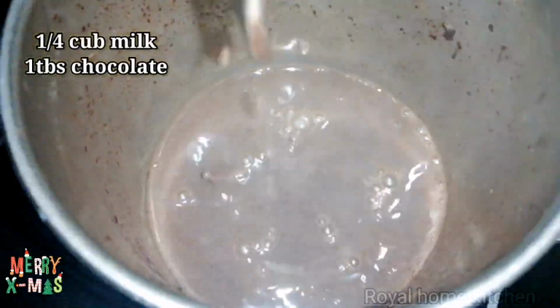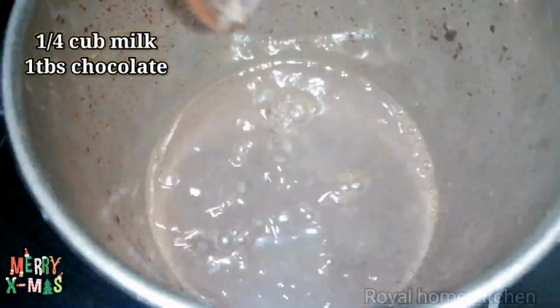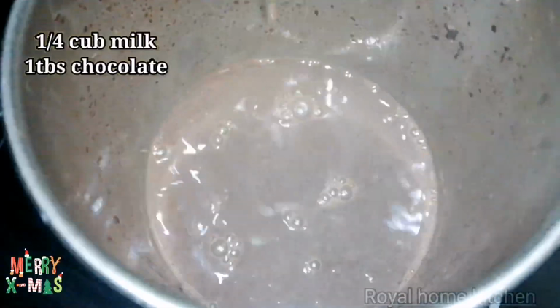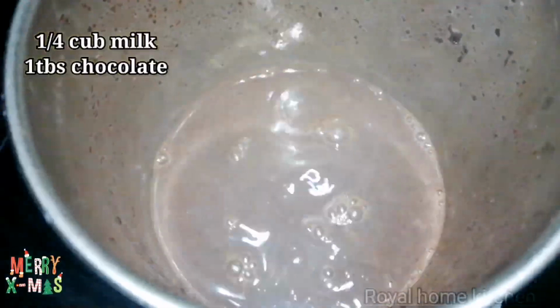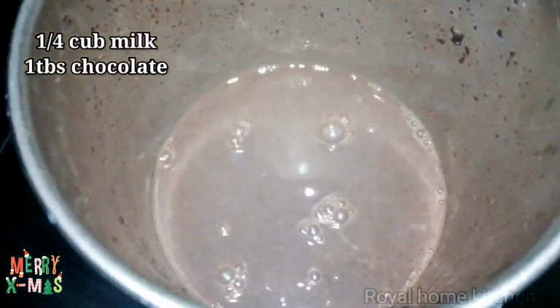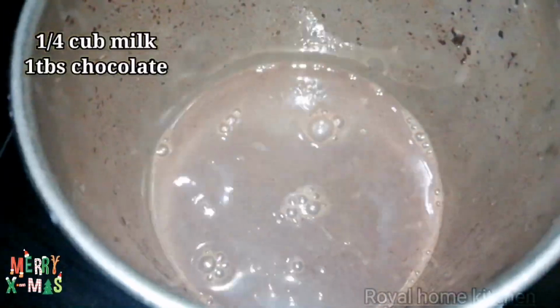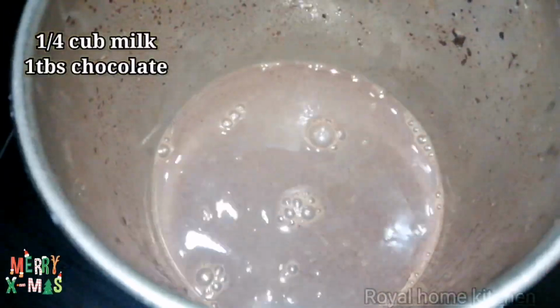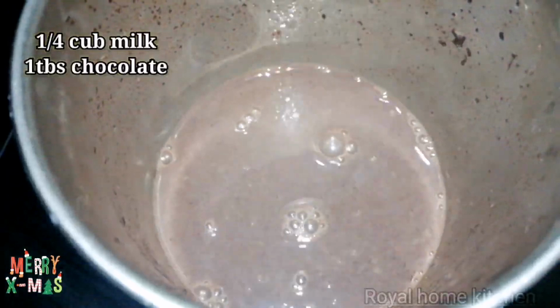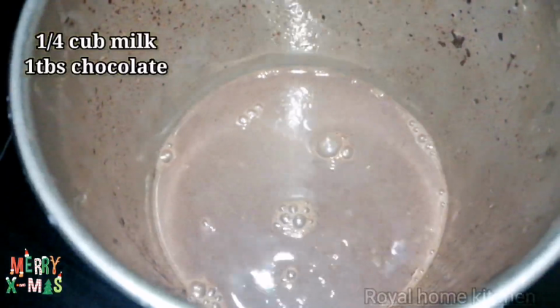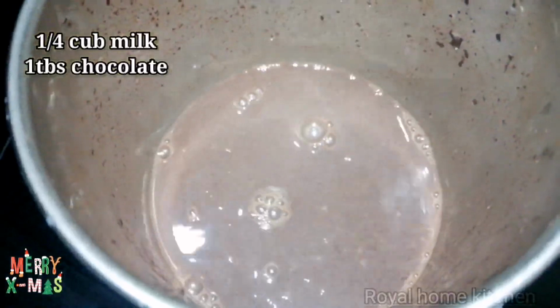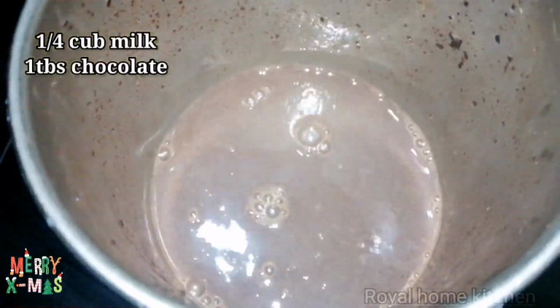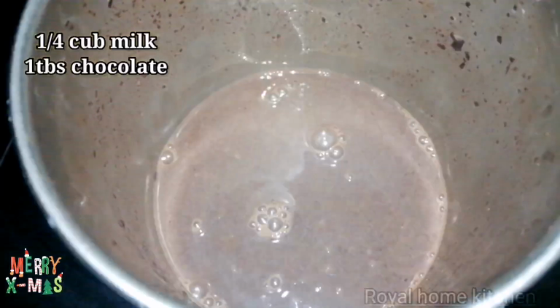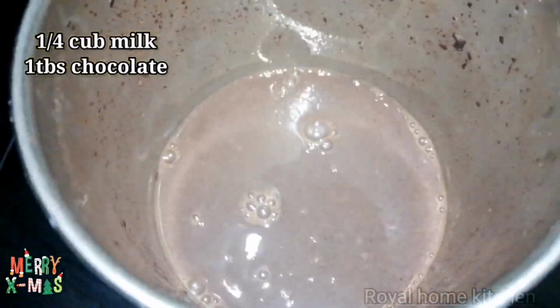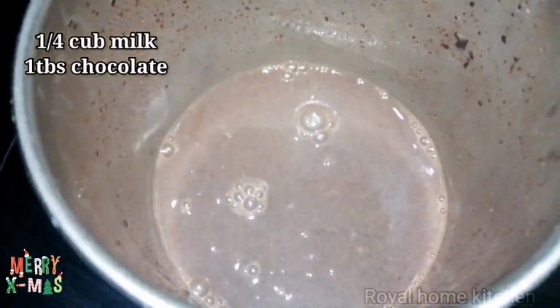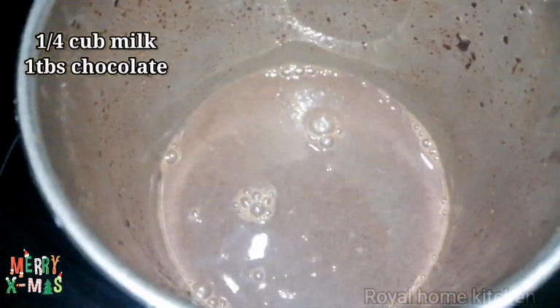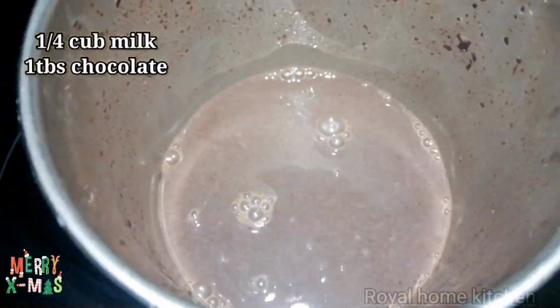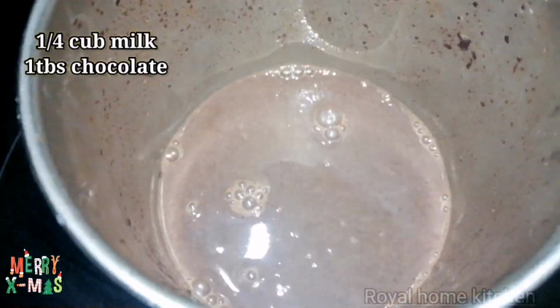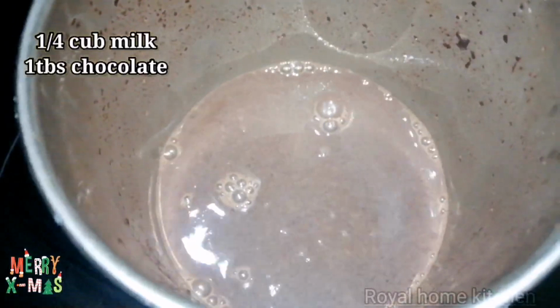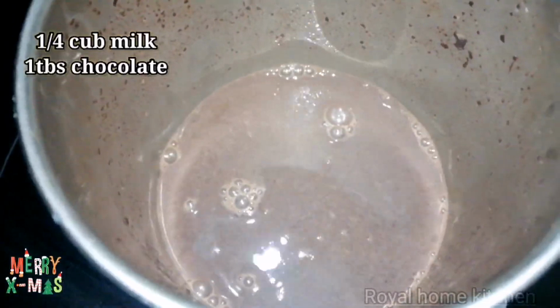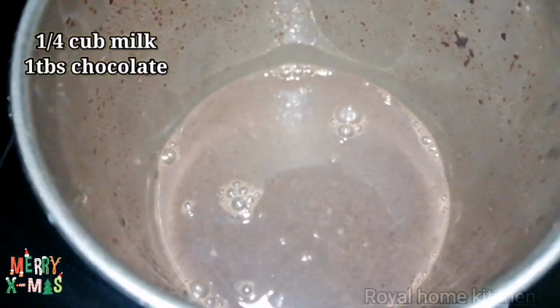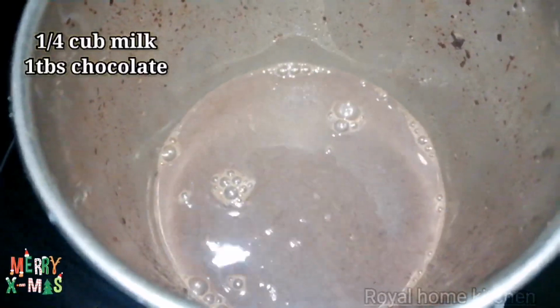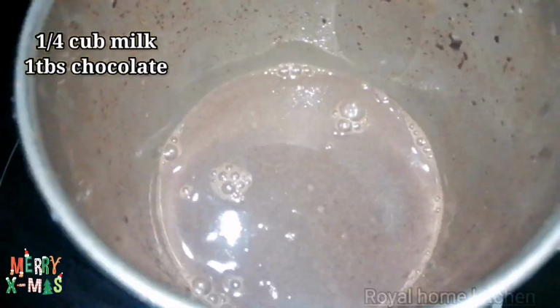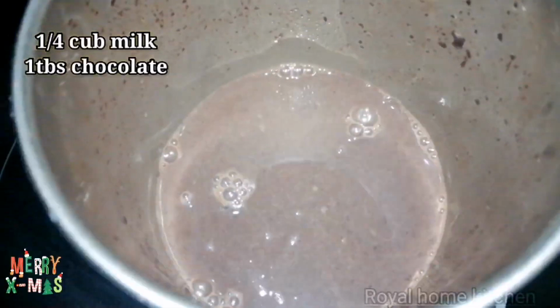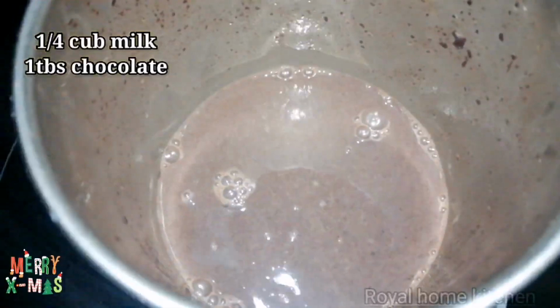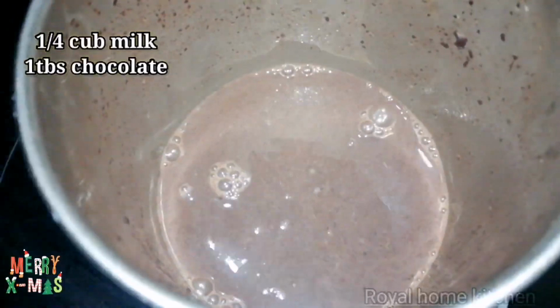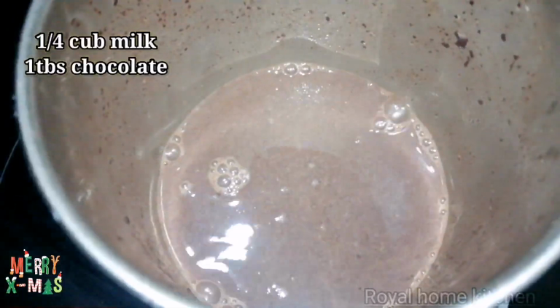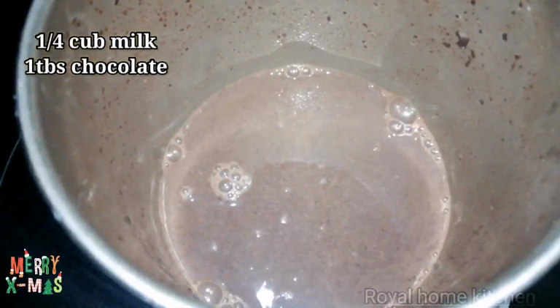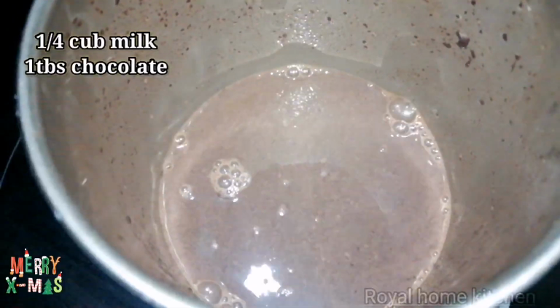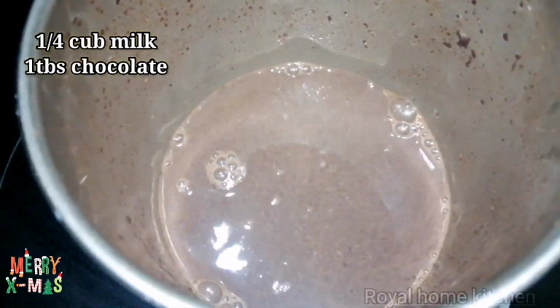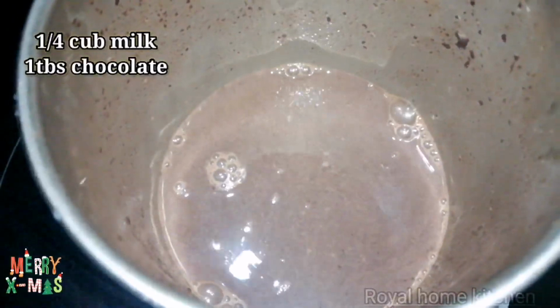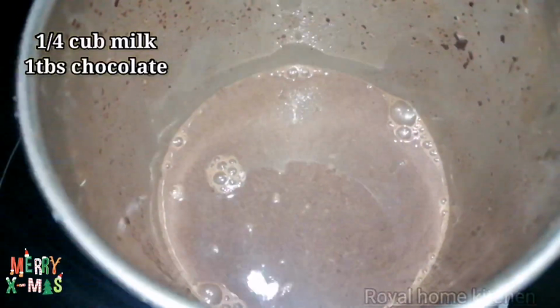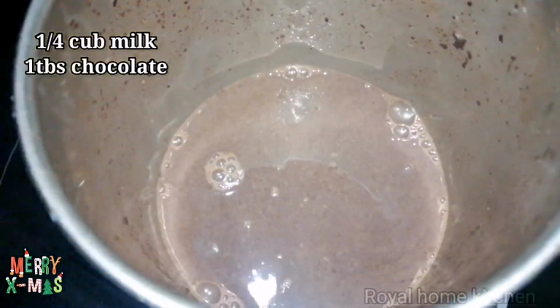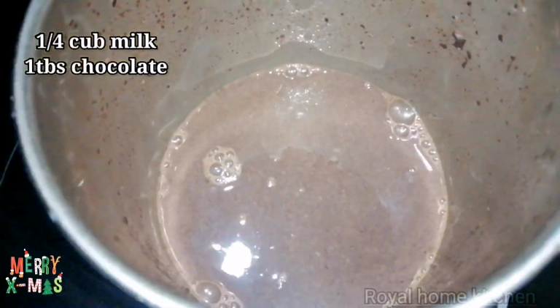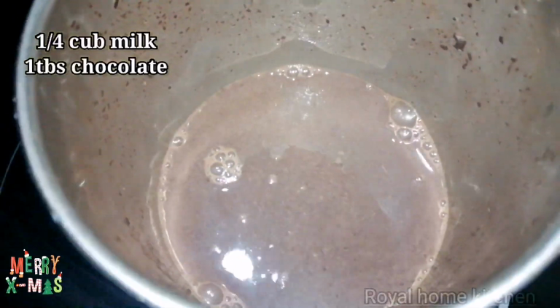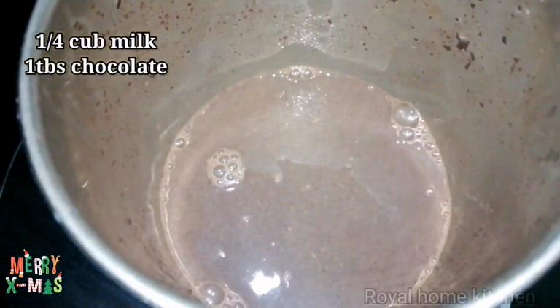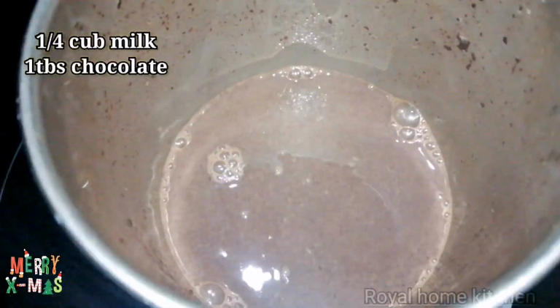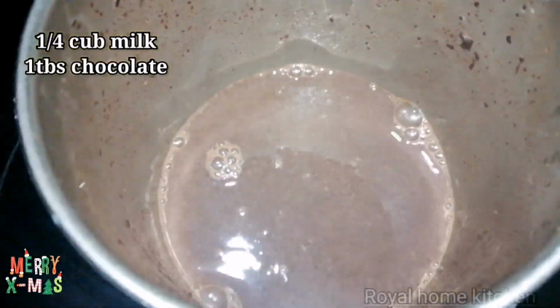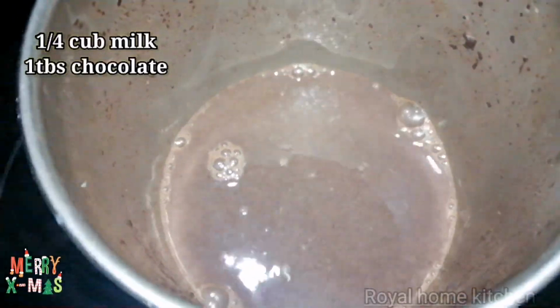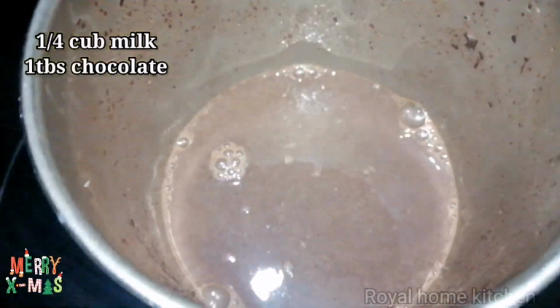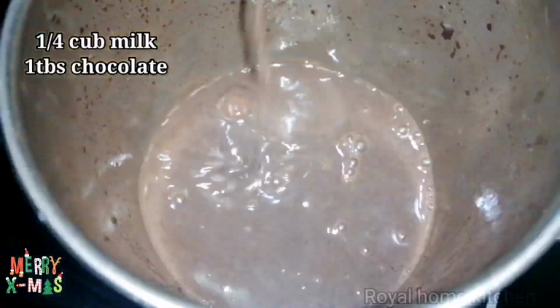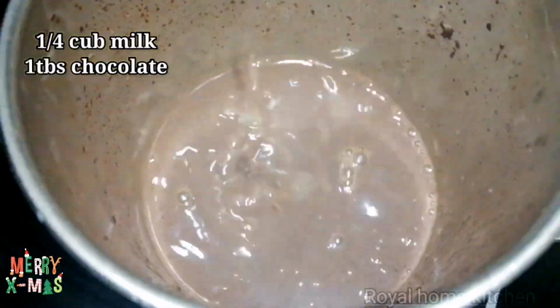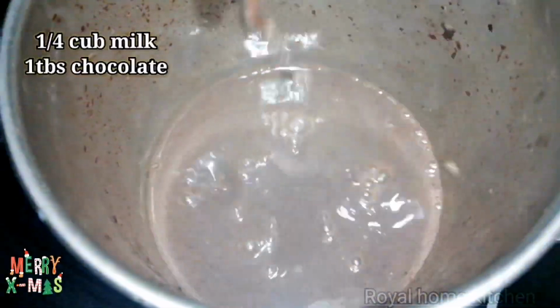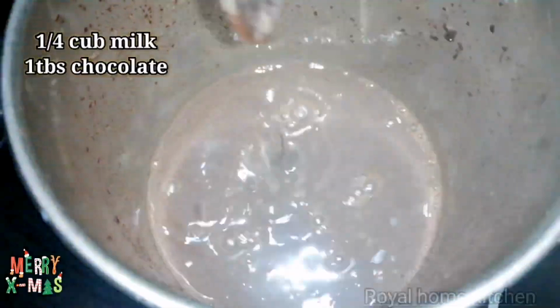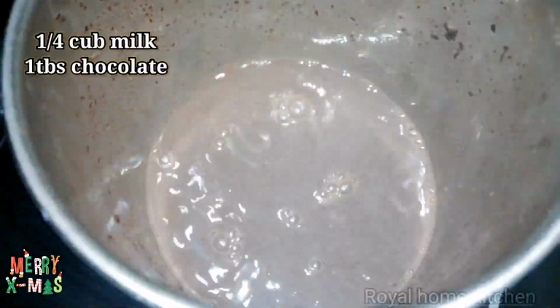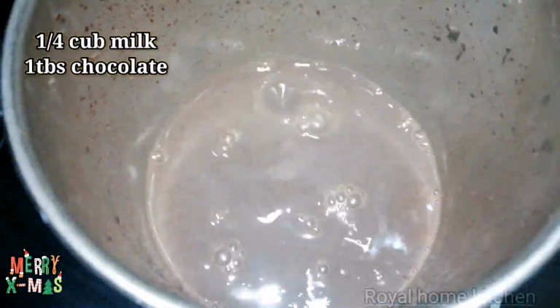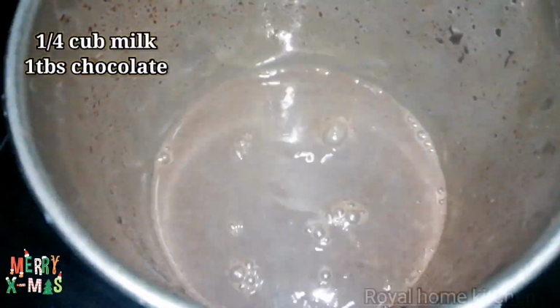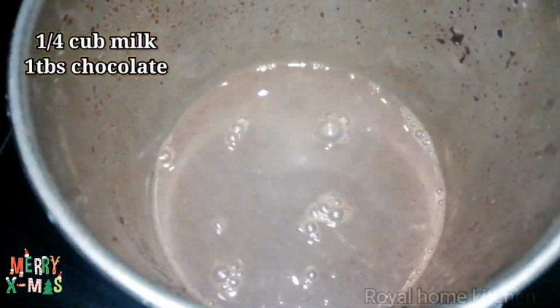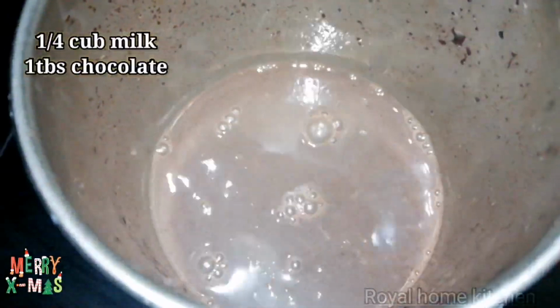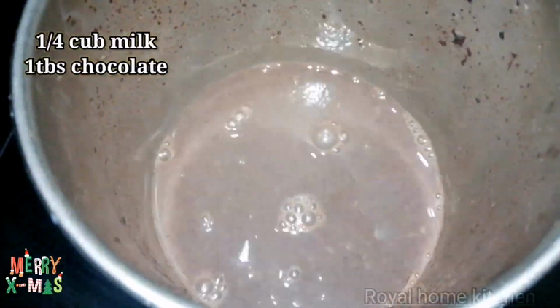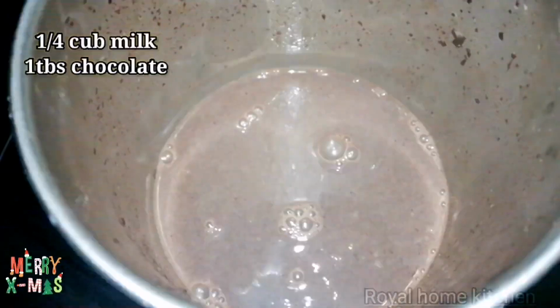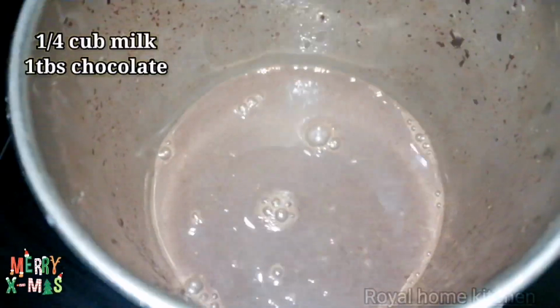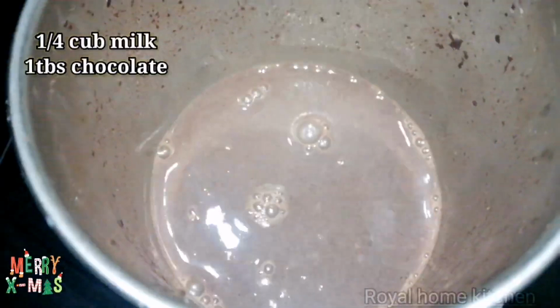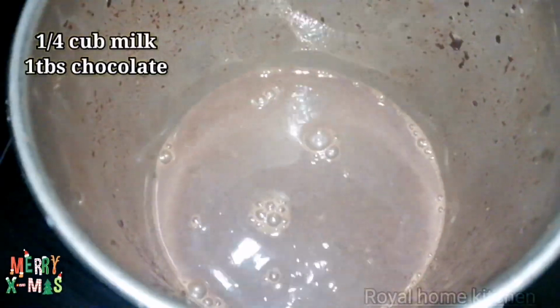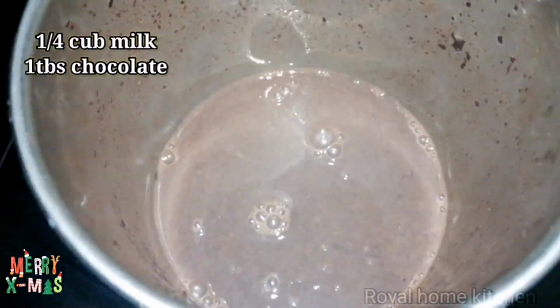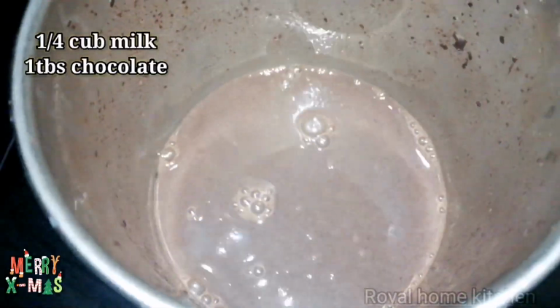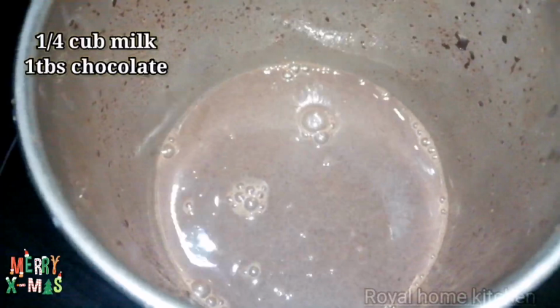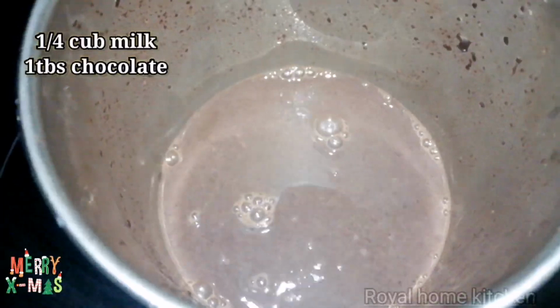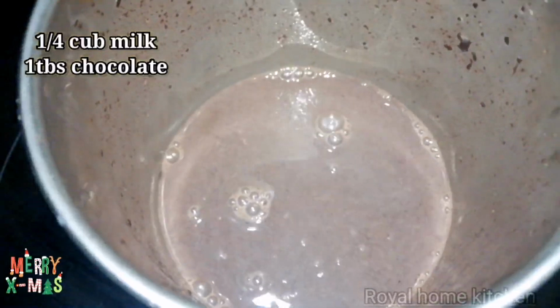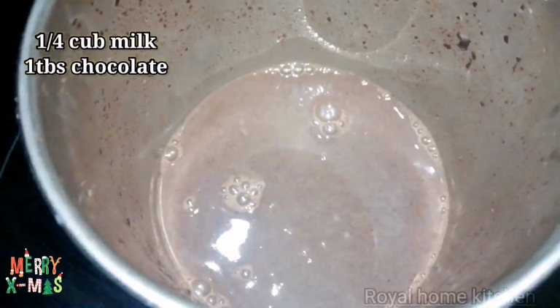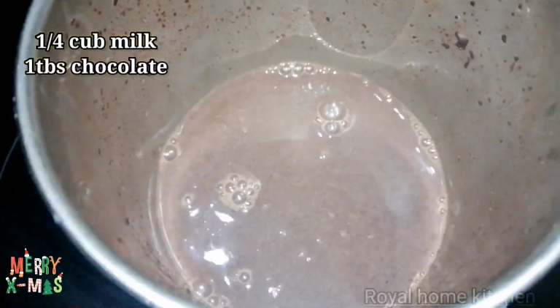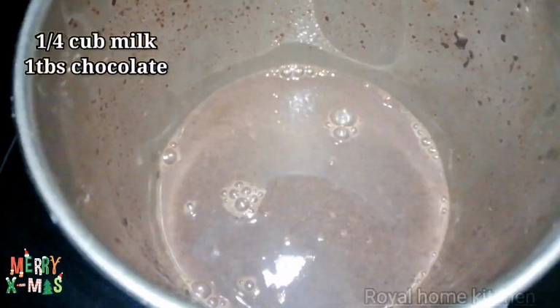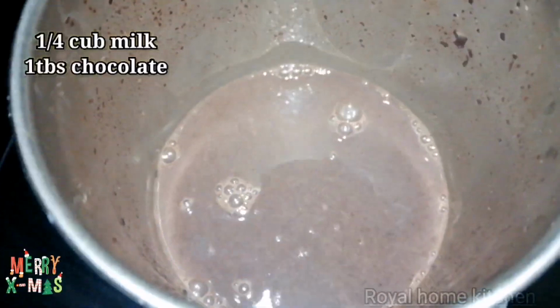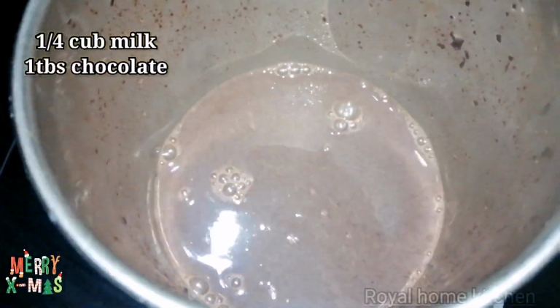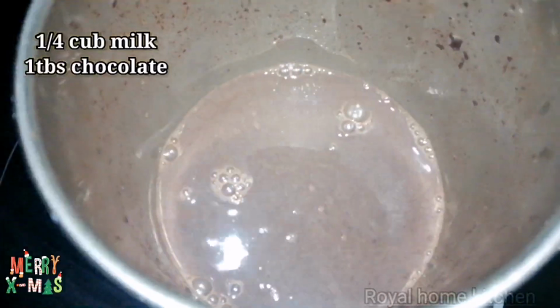In a glass of milk, add 1 tablespoon of chocolate milk. Let's mix it together.